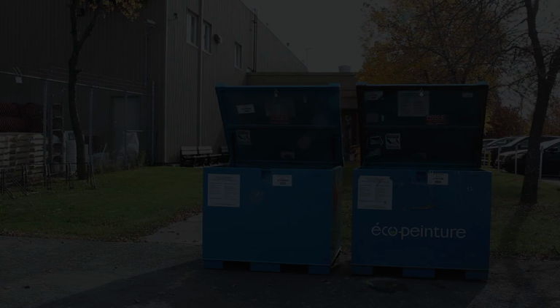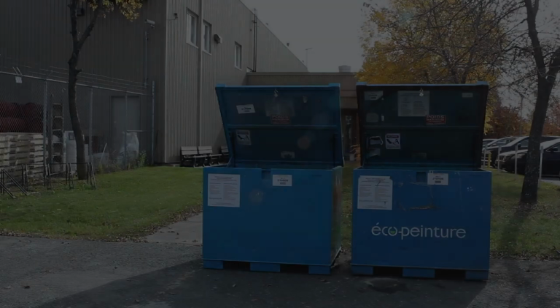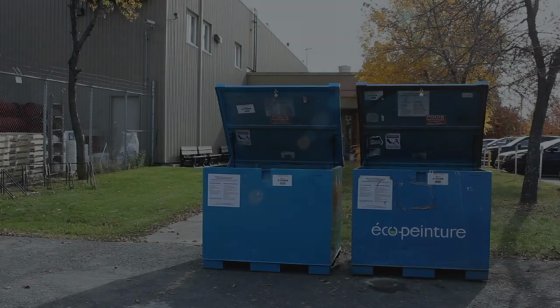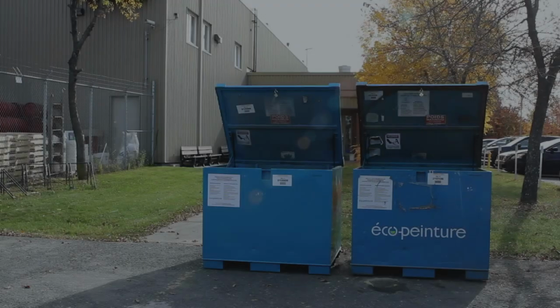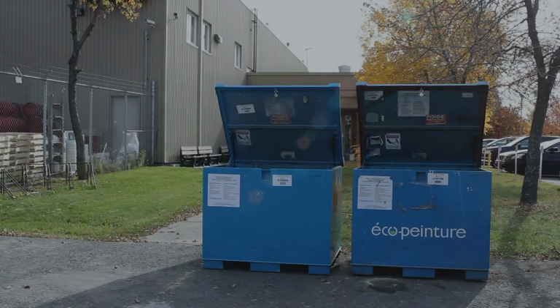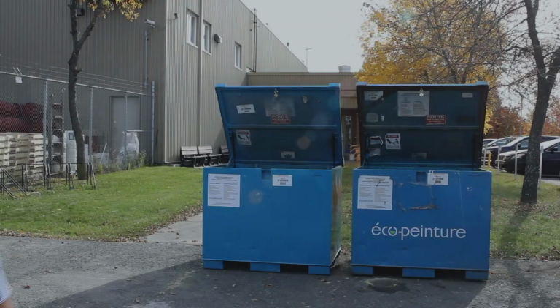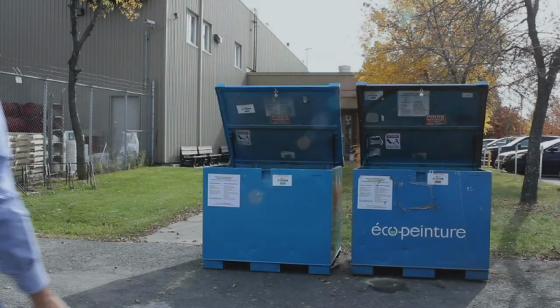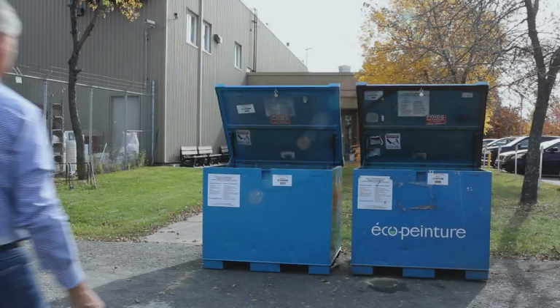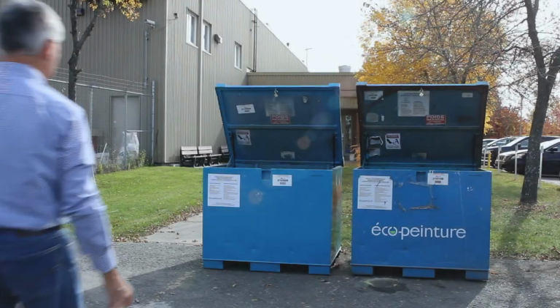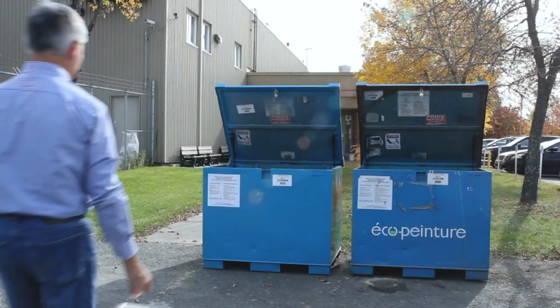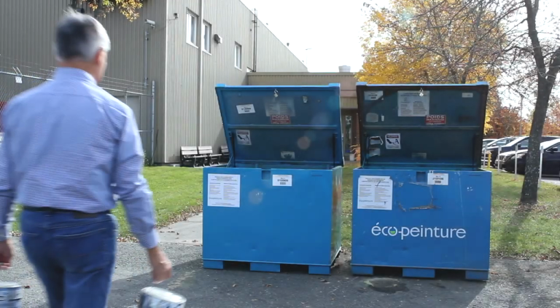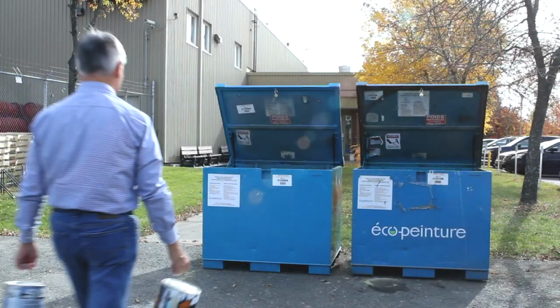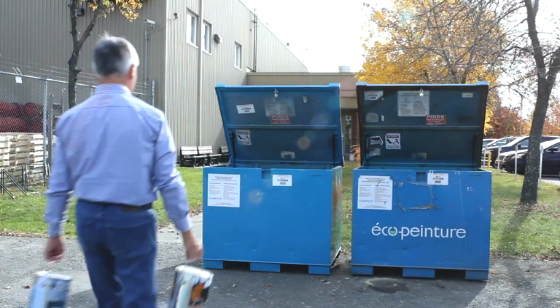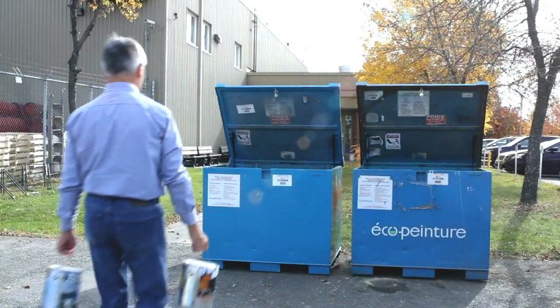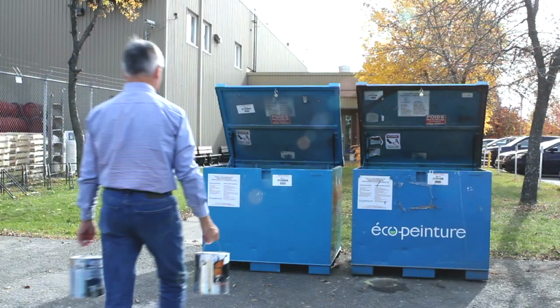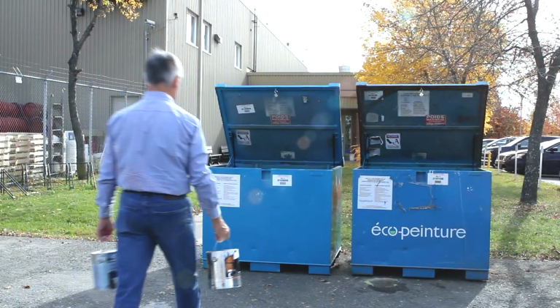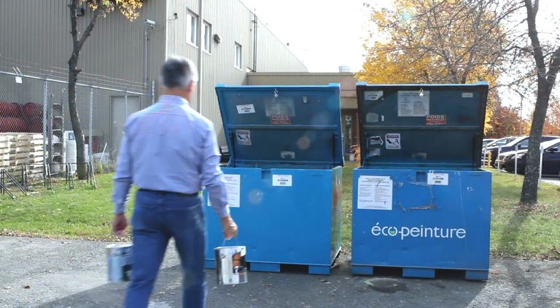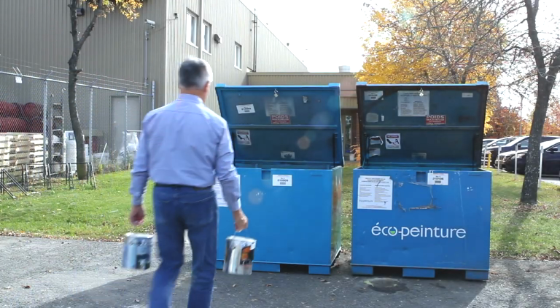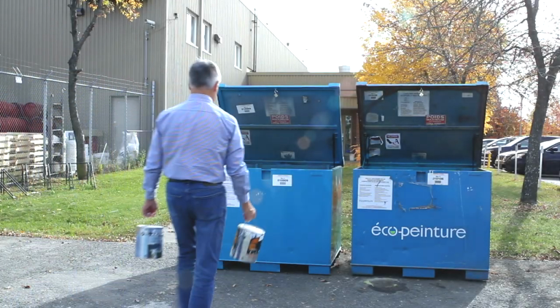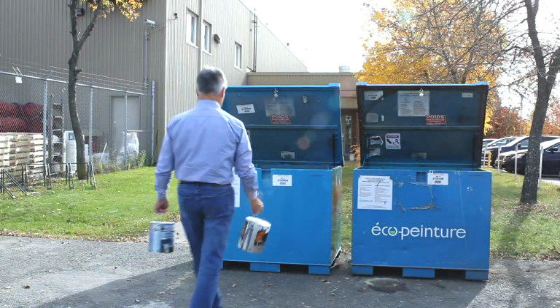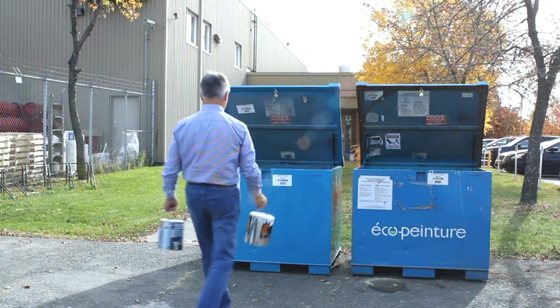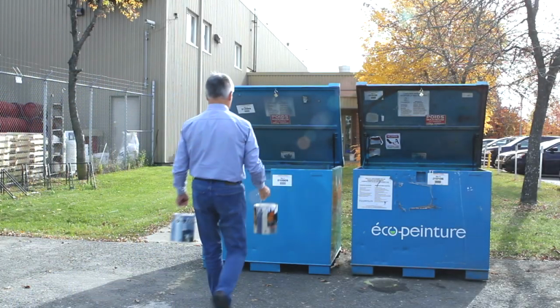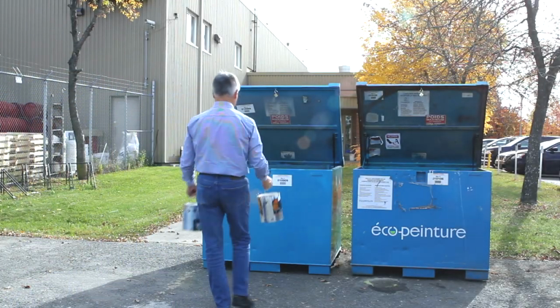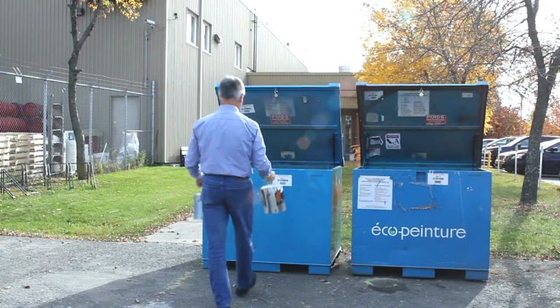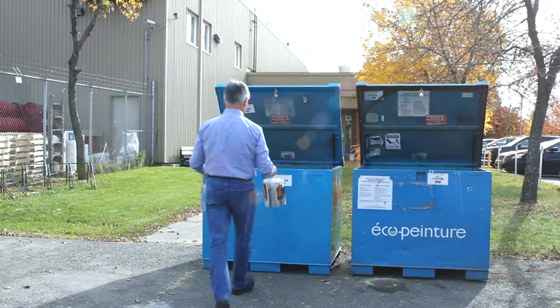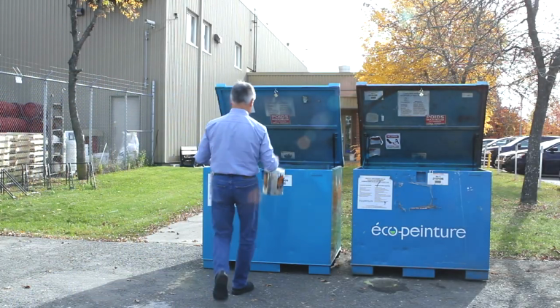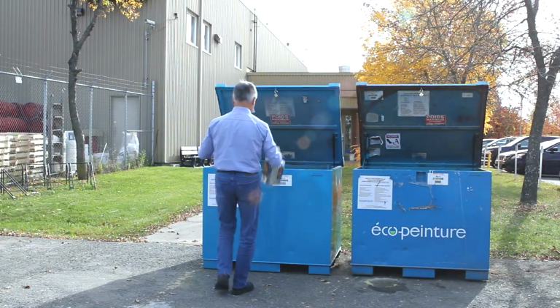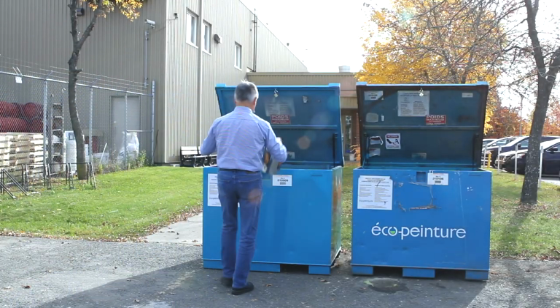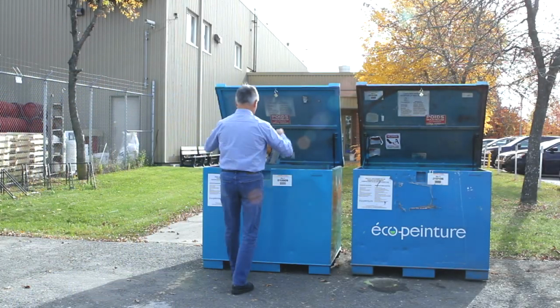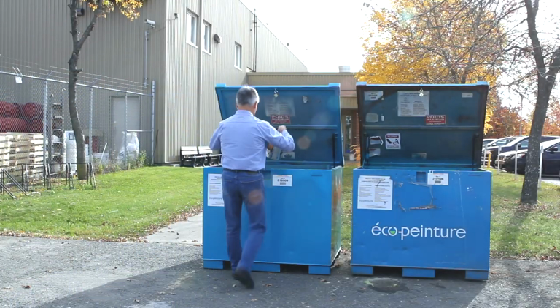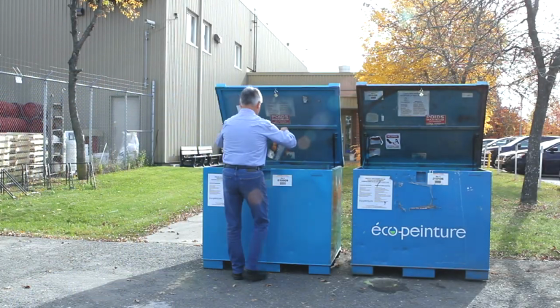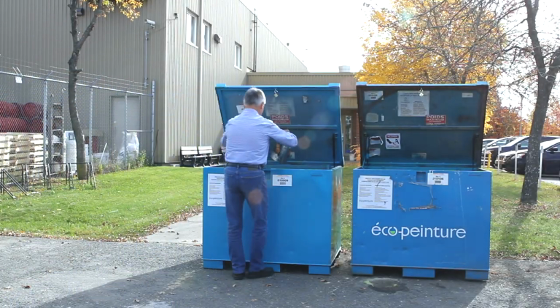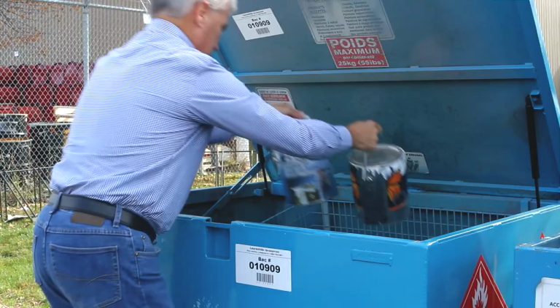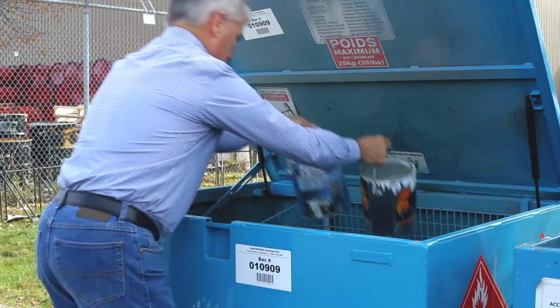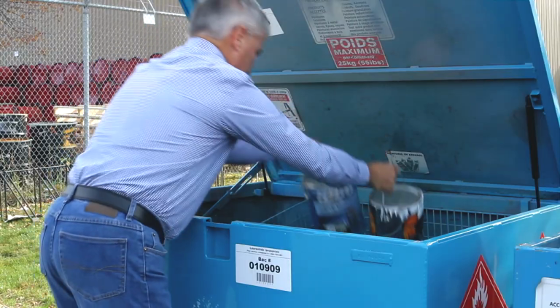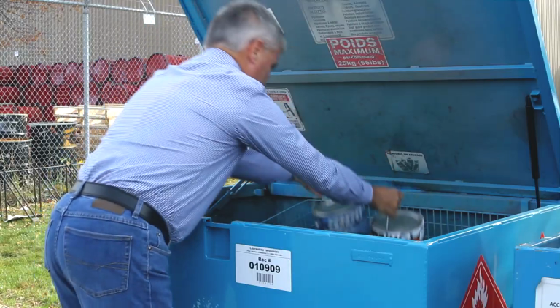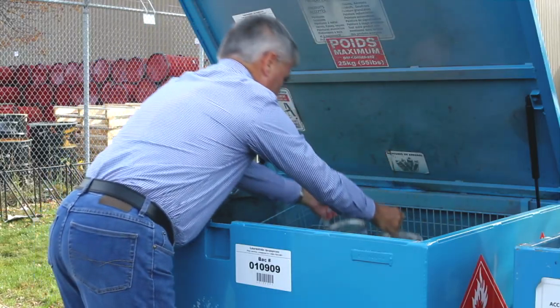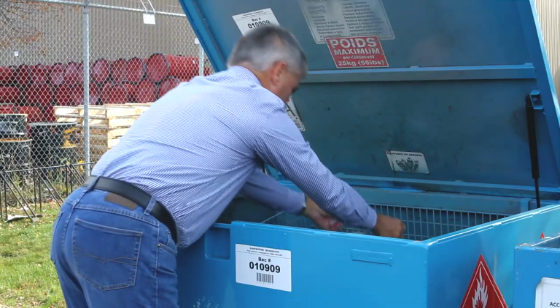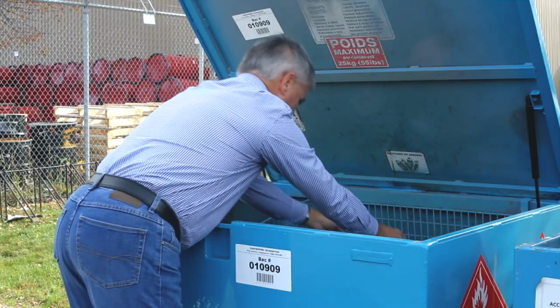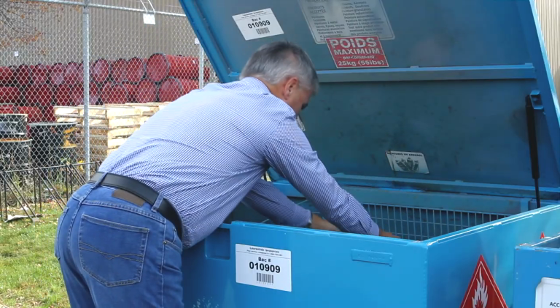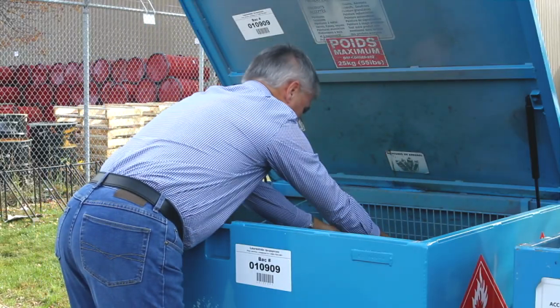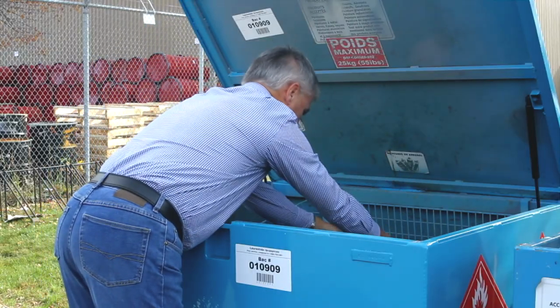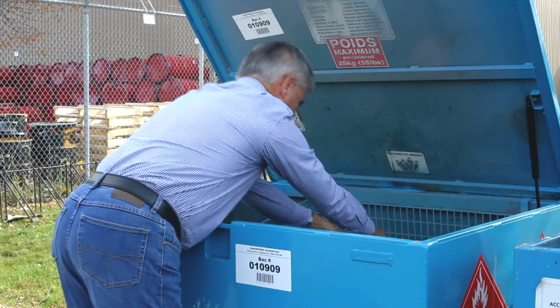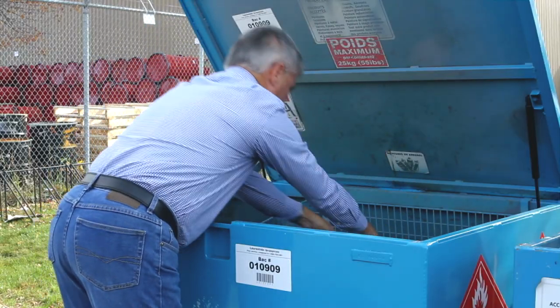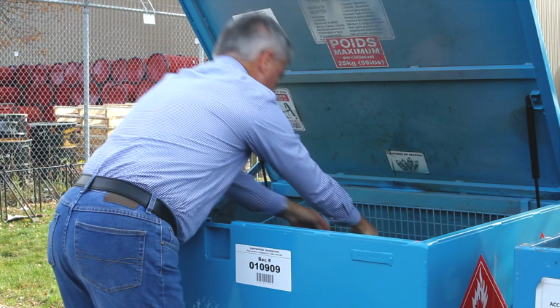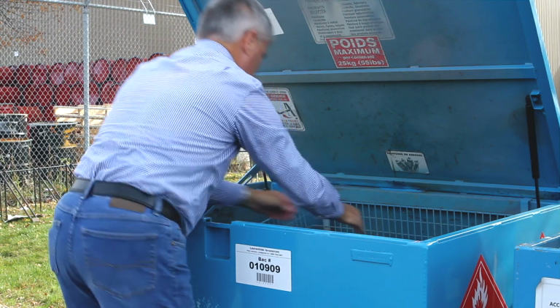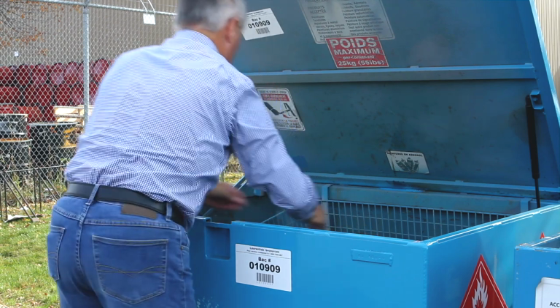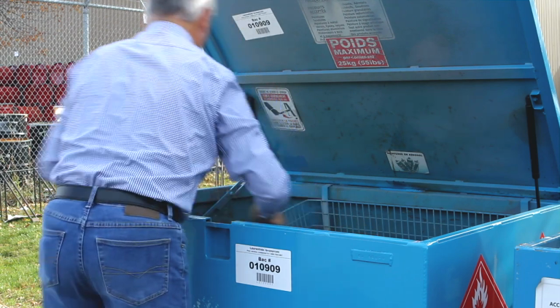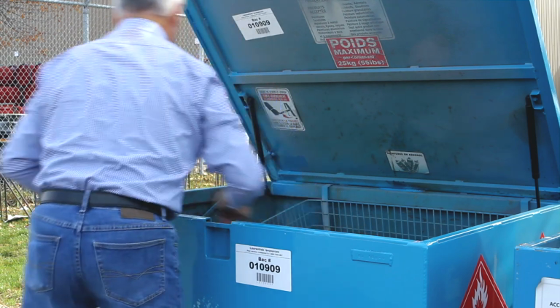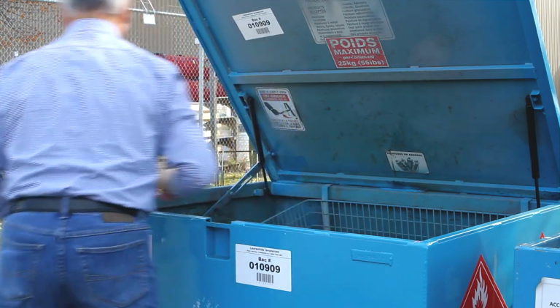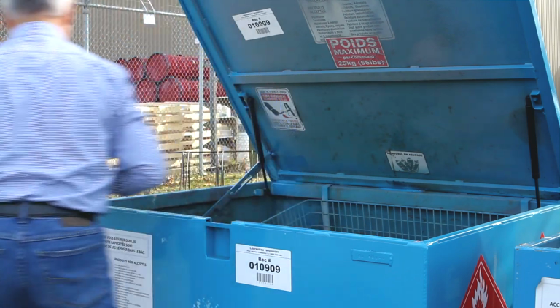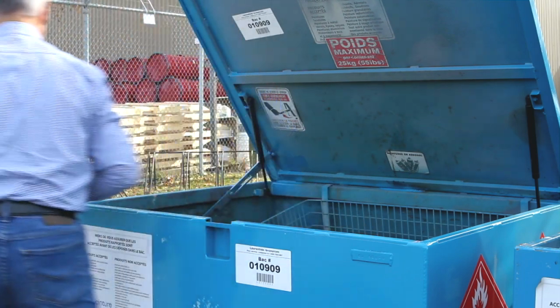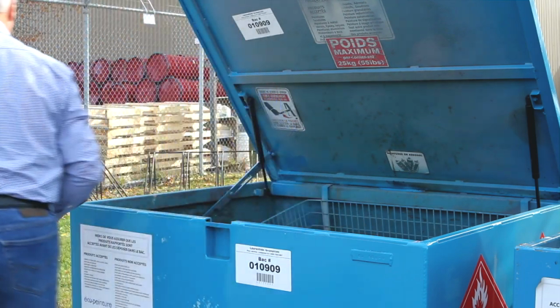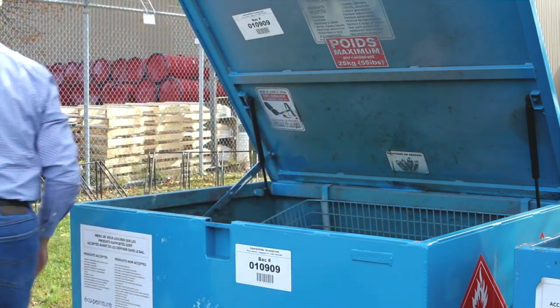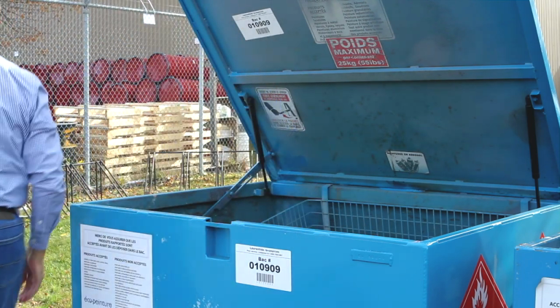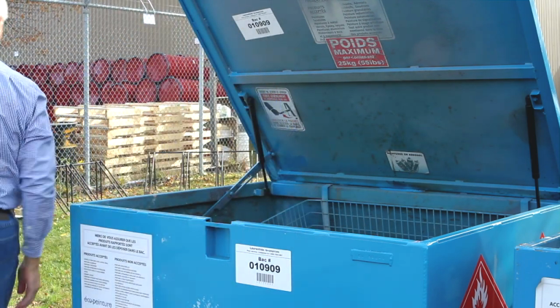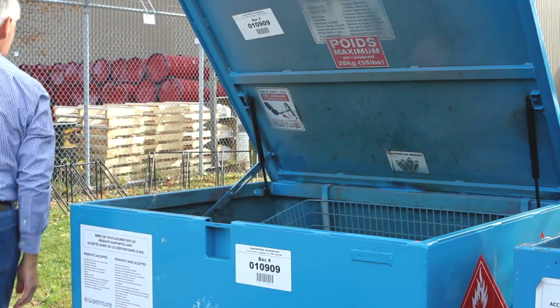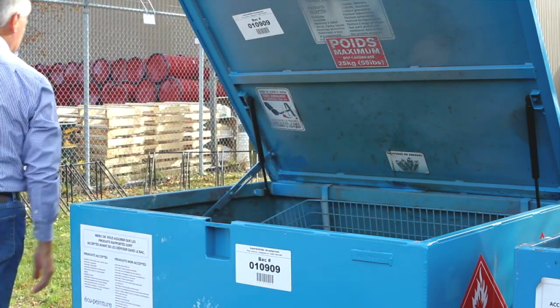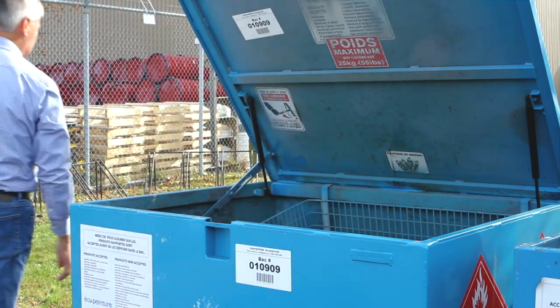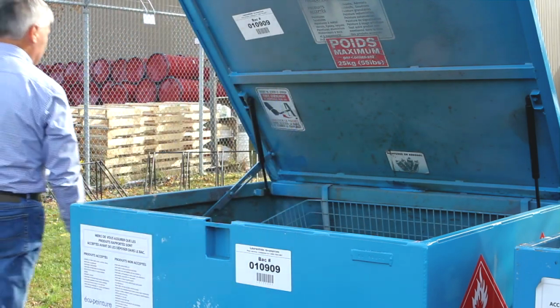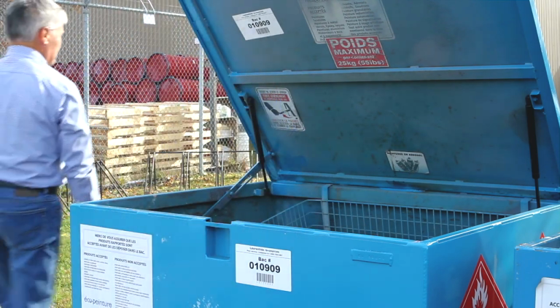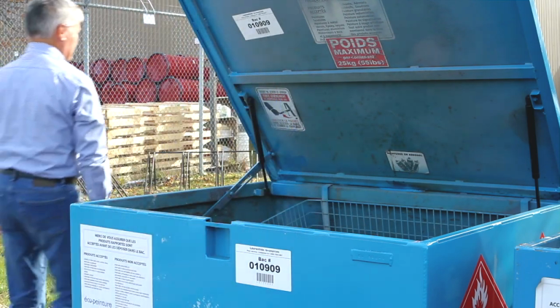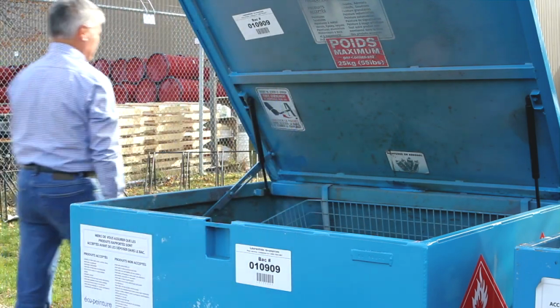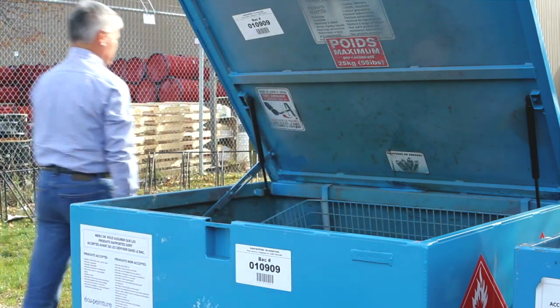Do you know what happens to the six million kilos of paint and paint containers that are brought to the 1,200 recycling drop sites annually?